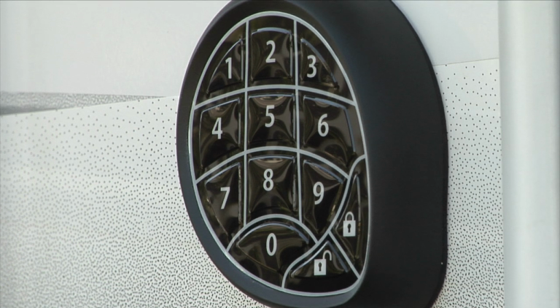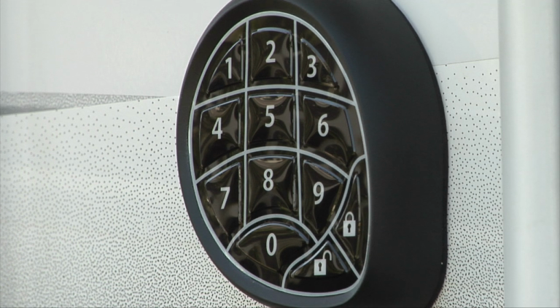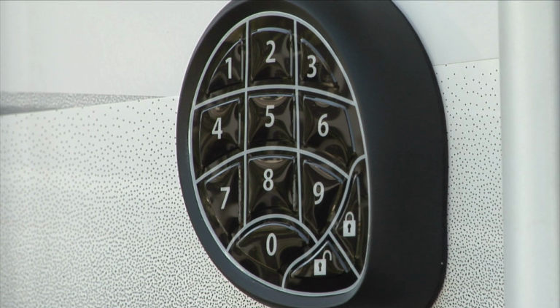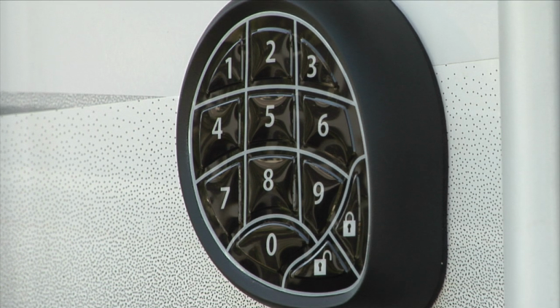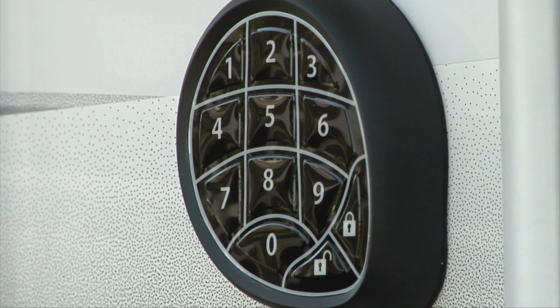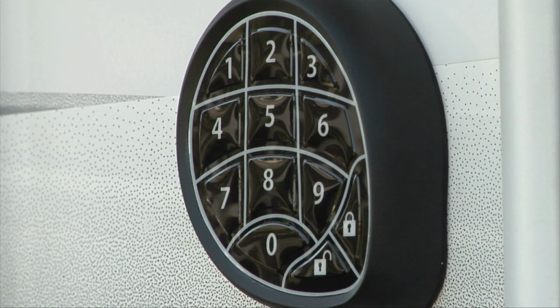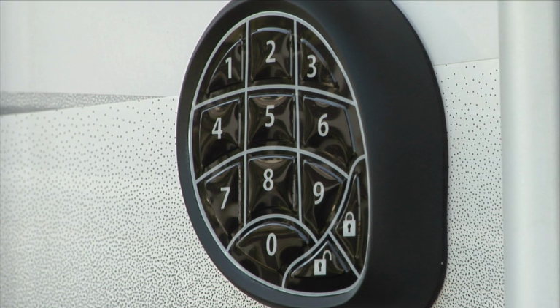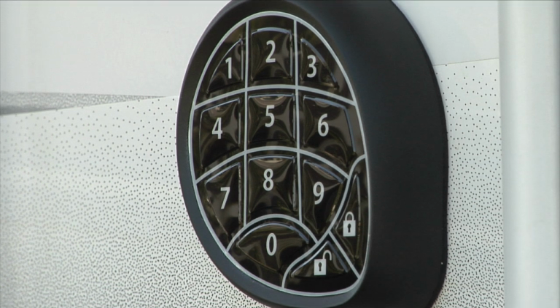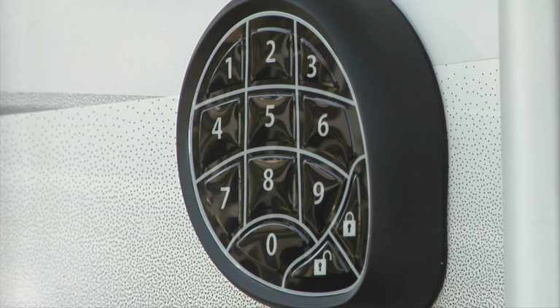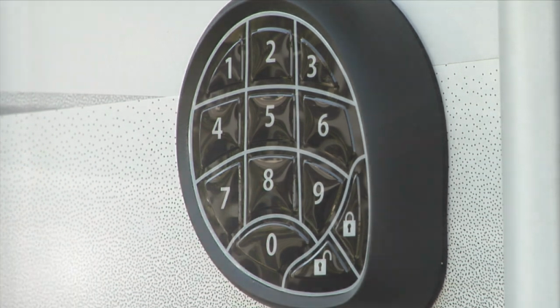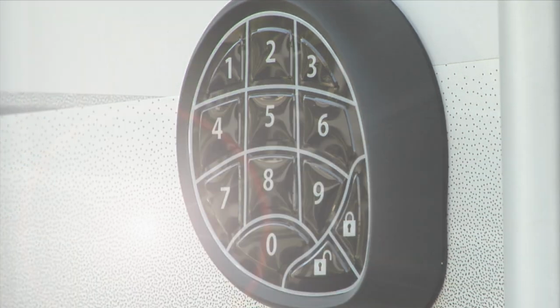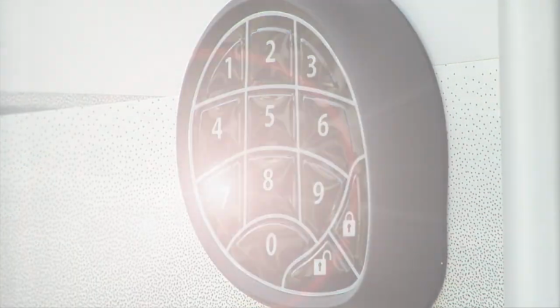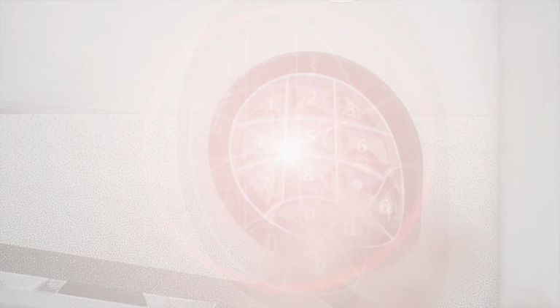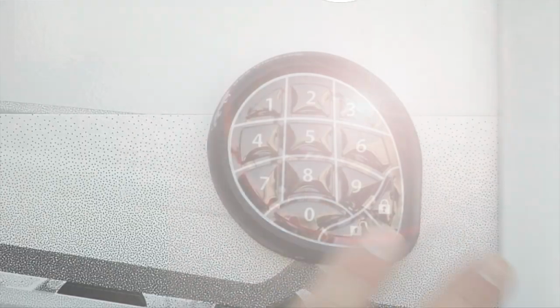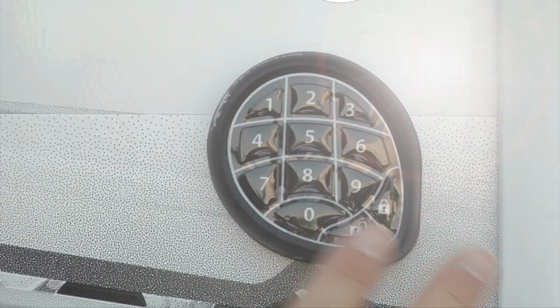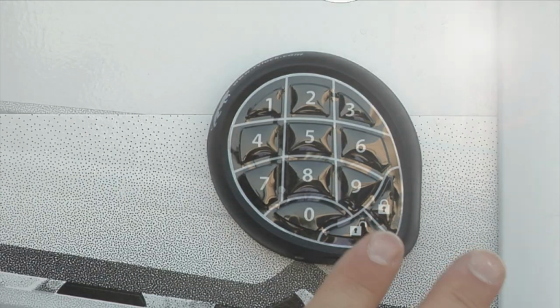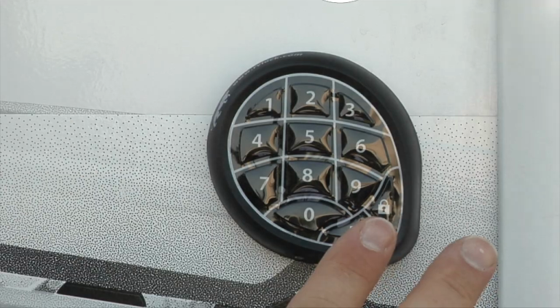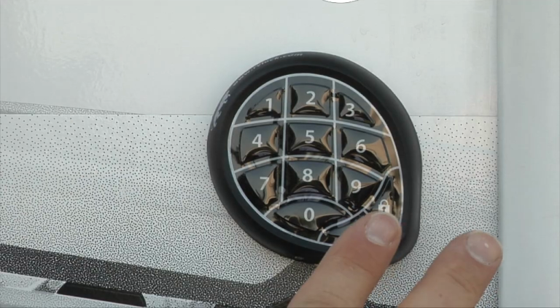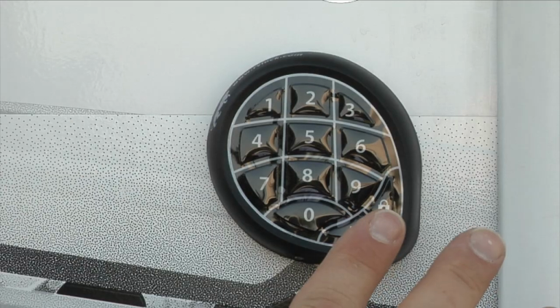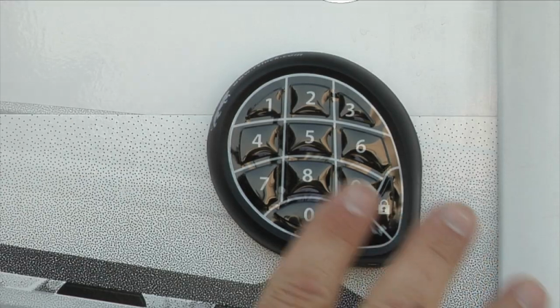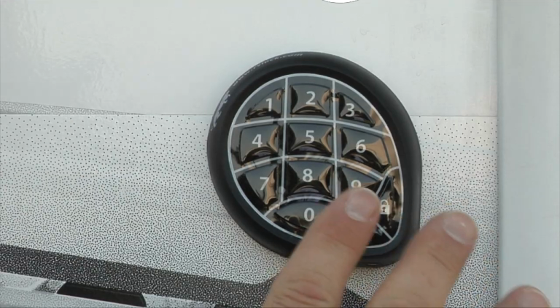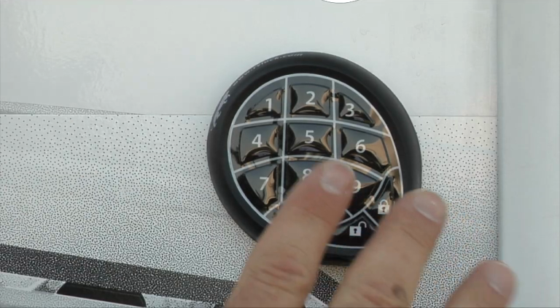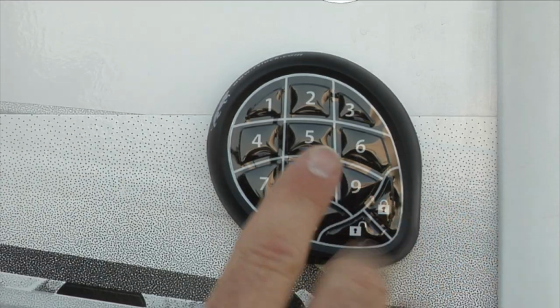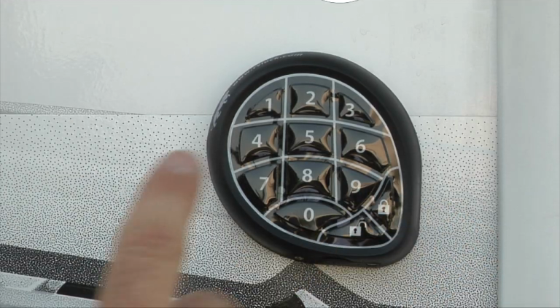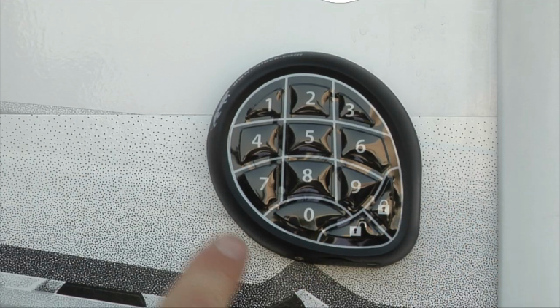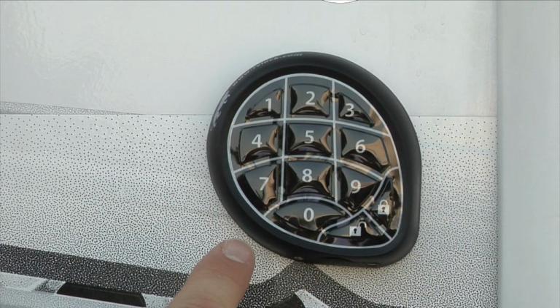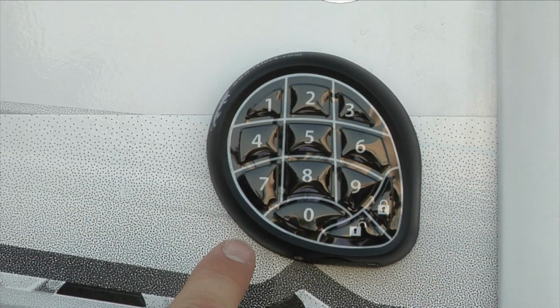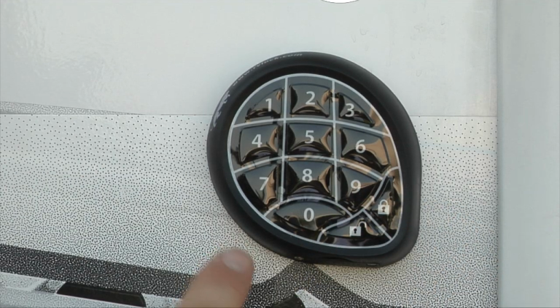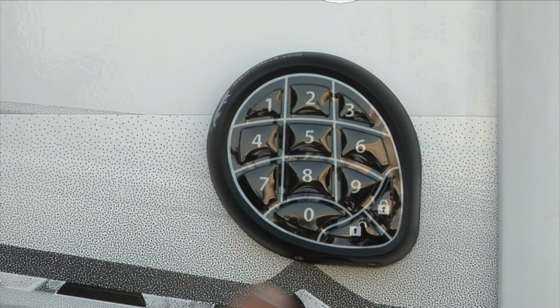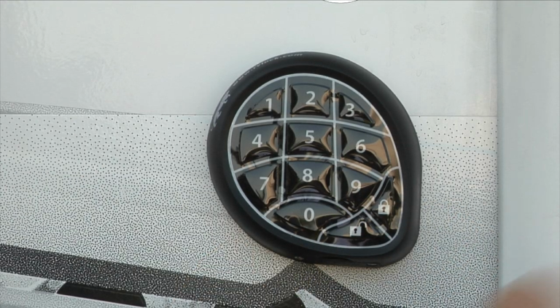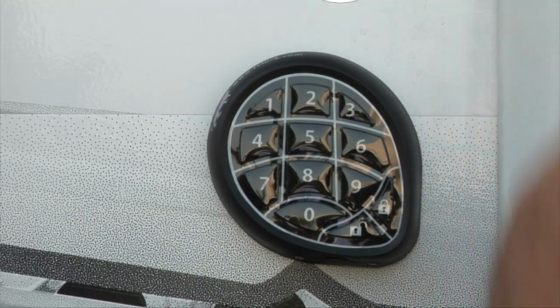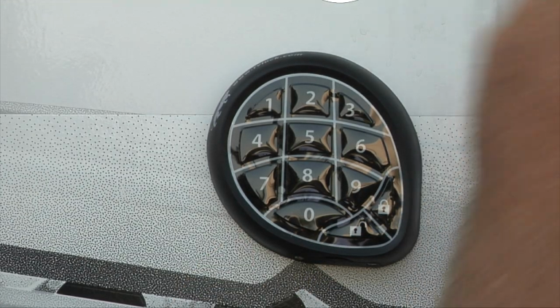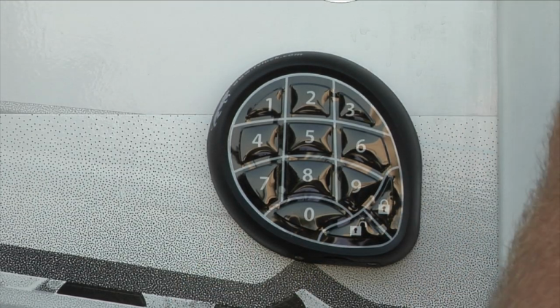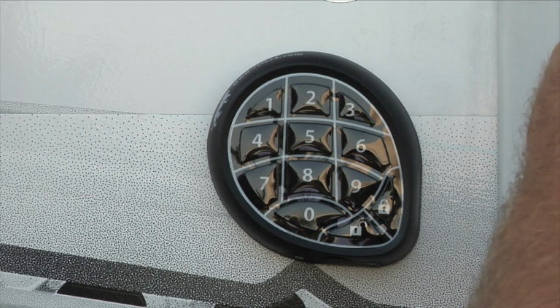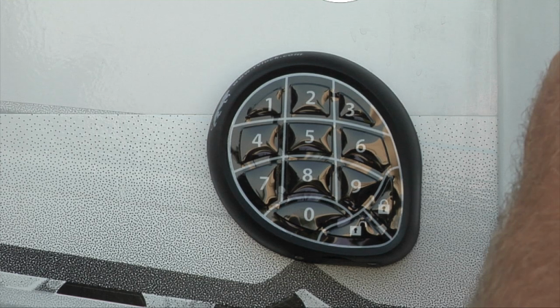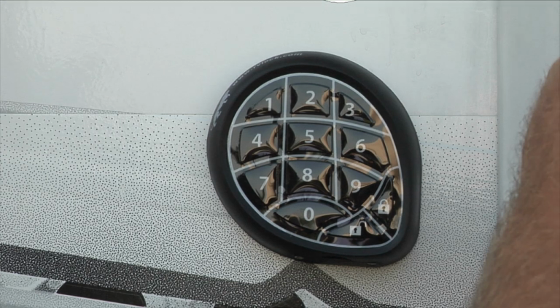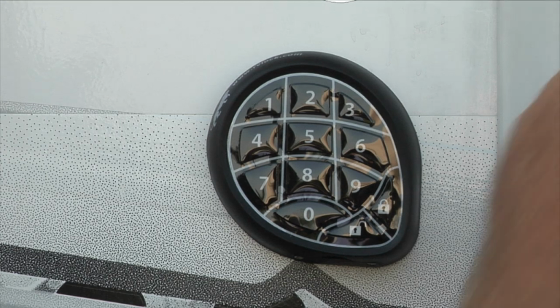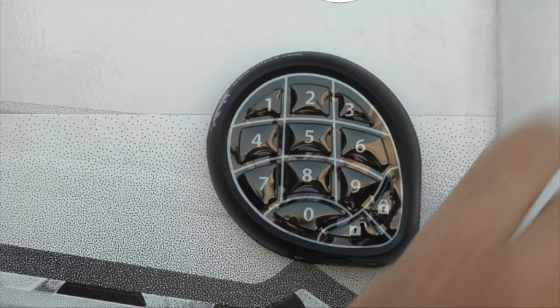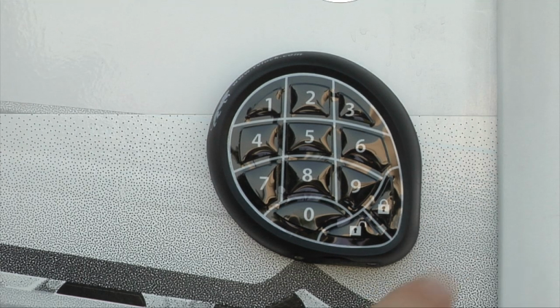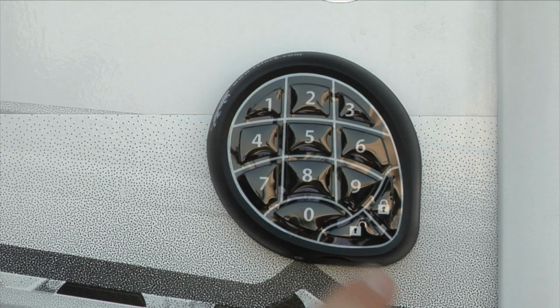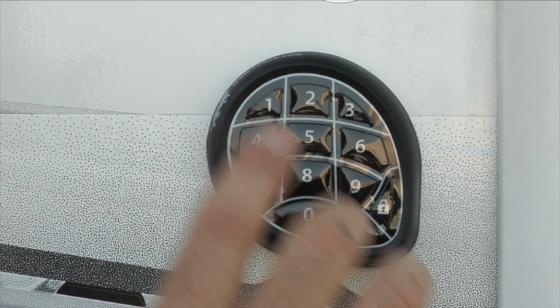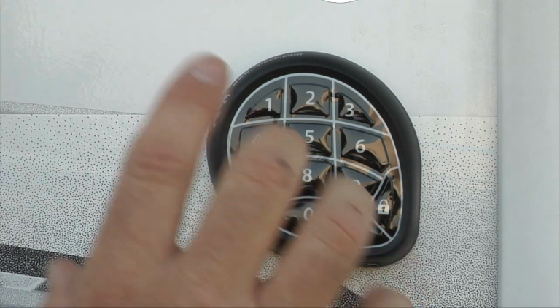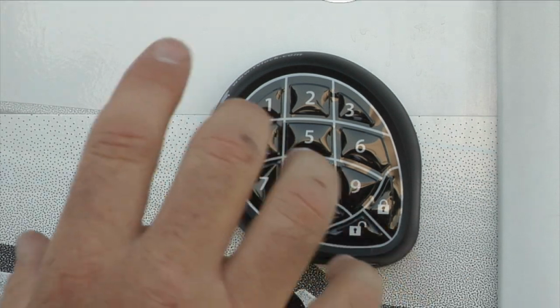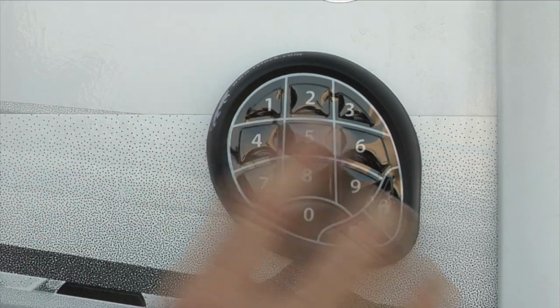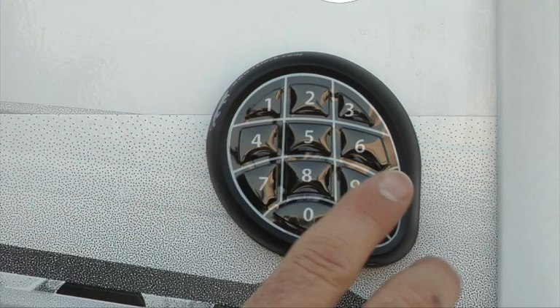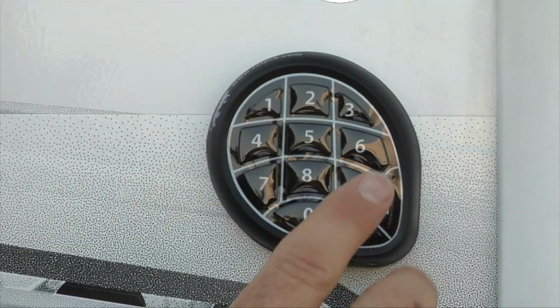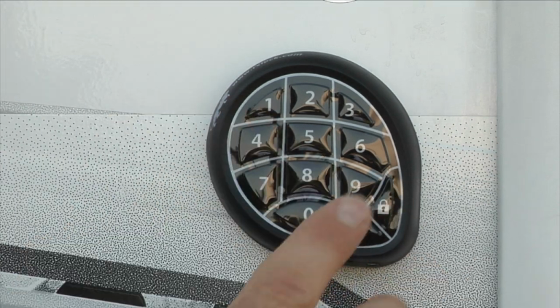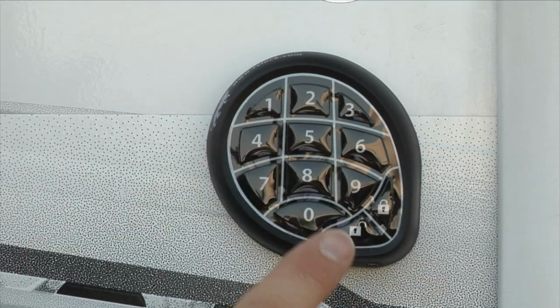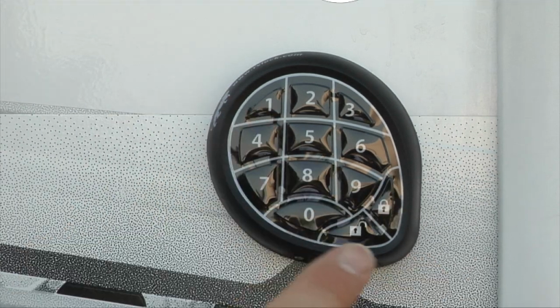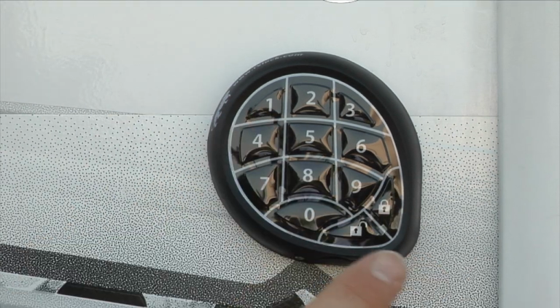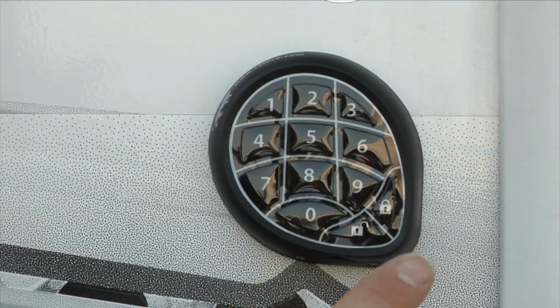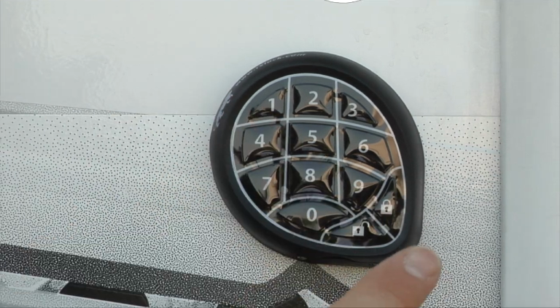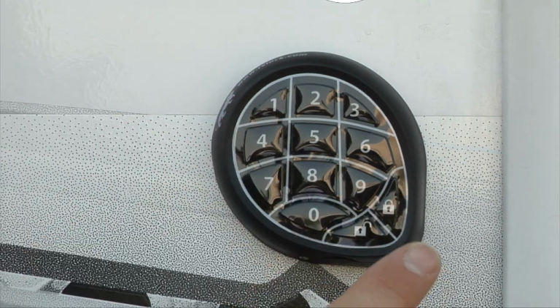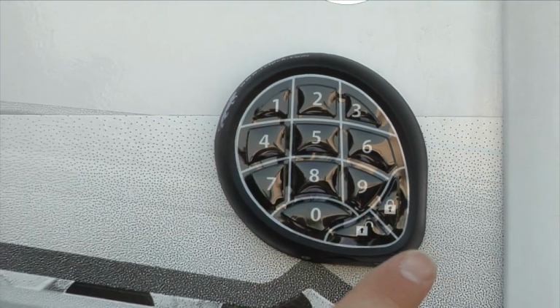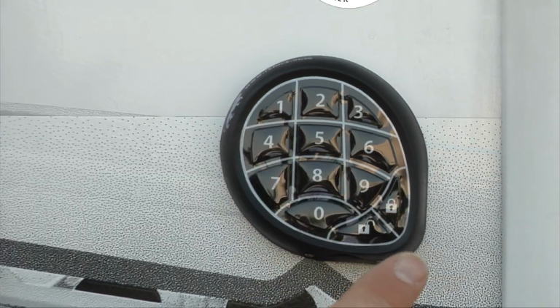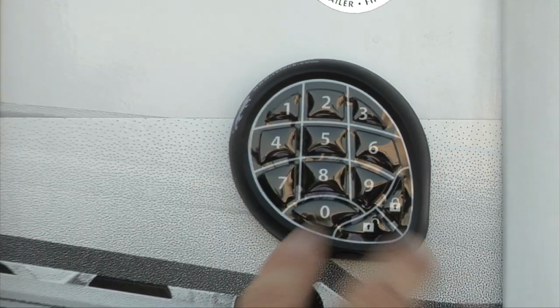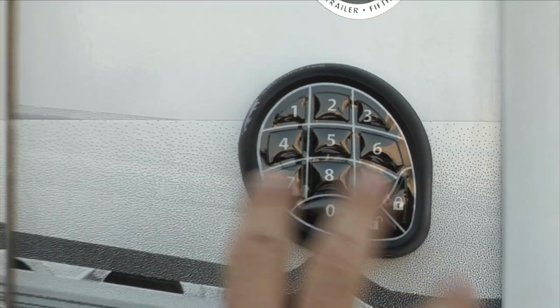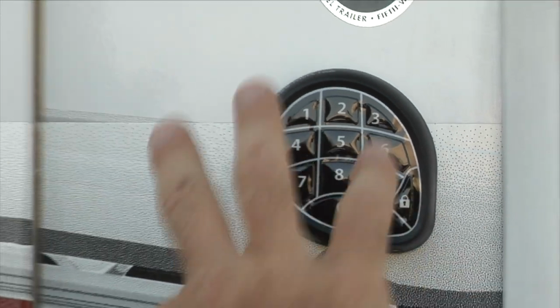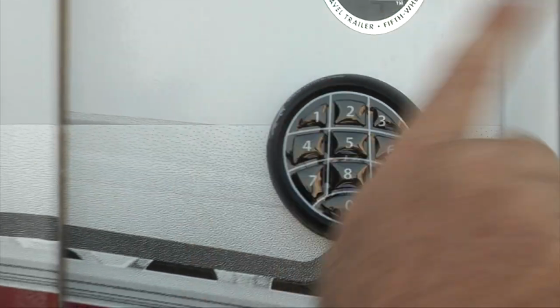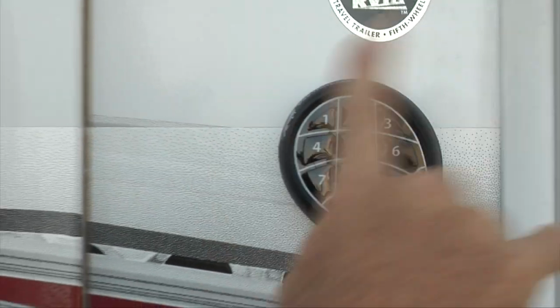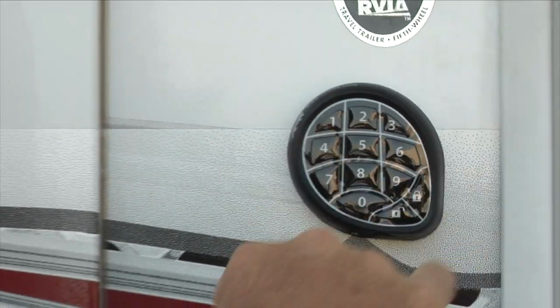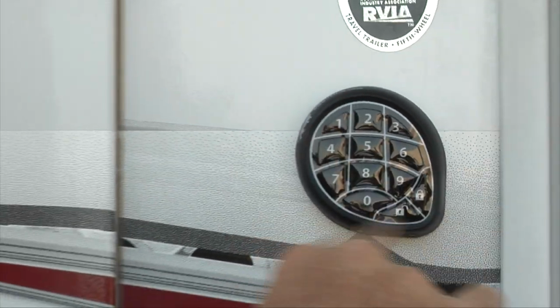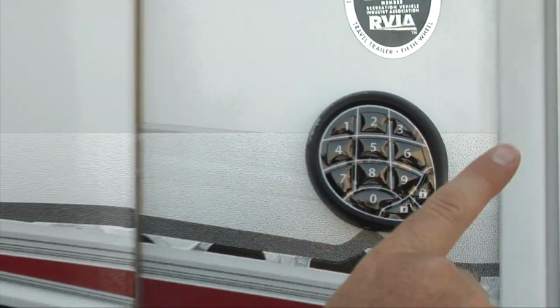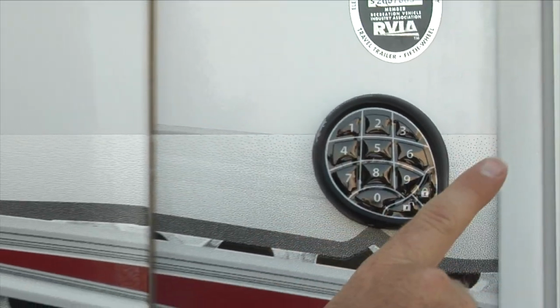Do it again to confirm: 5-6-7-8, lock. You'll get a long tone from the keypad. It's not necessary to resync the keypad to the handle after changing your code — that will automatically take care of itself.